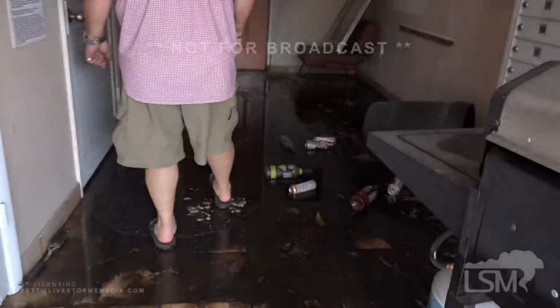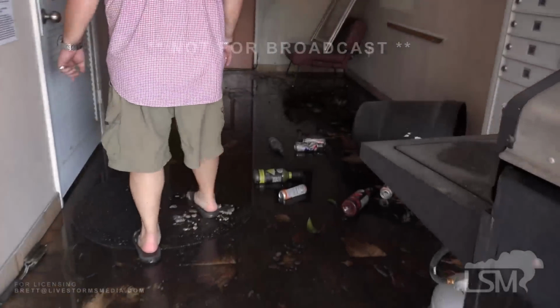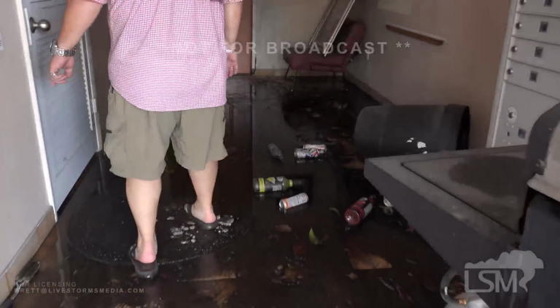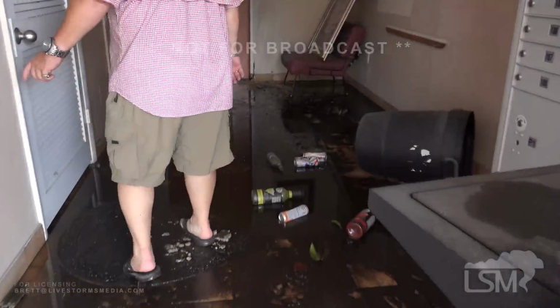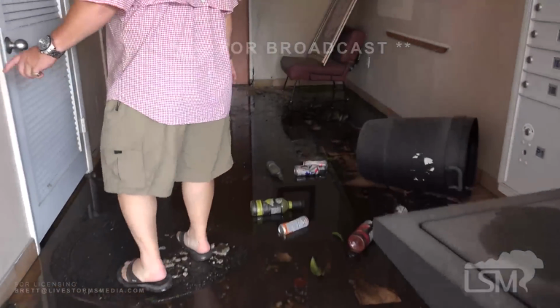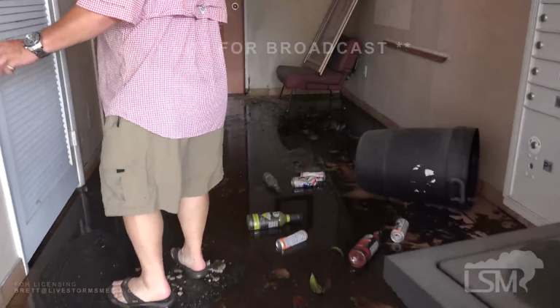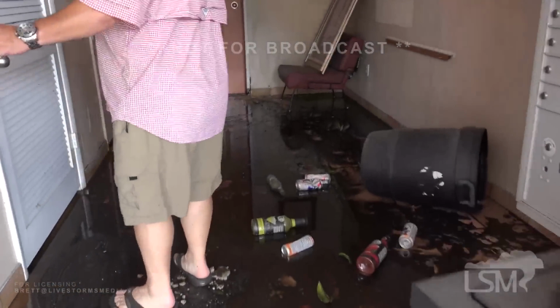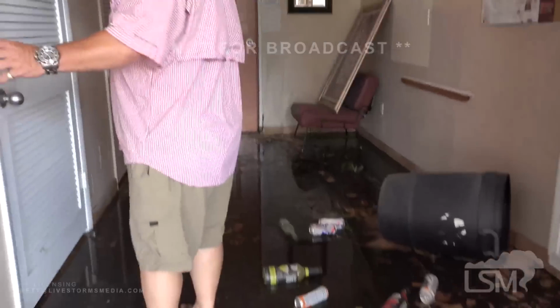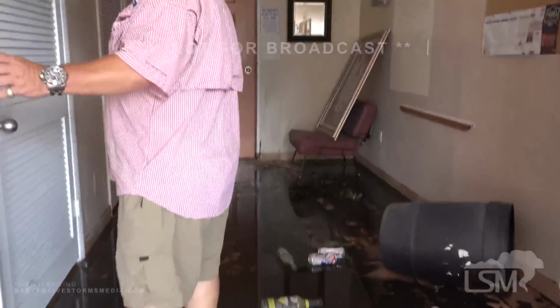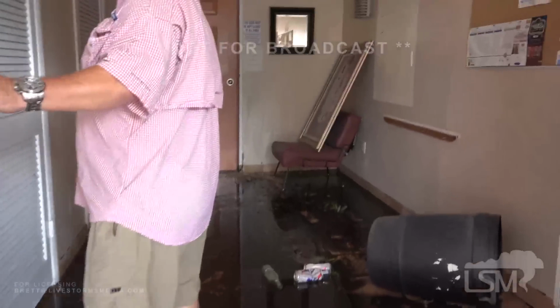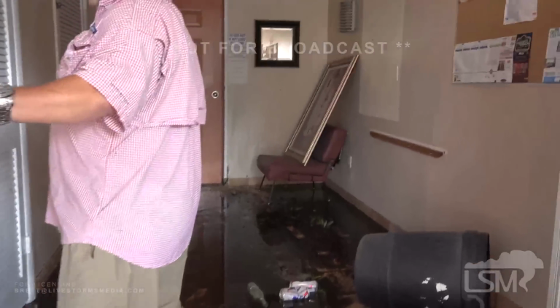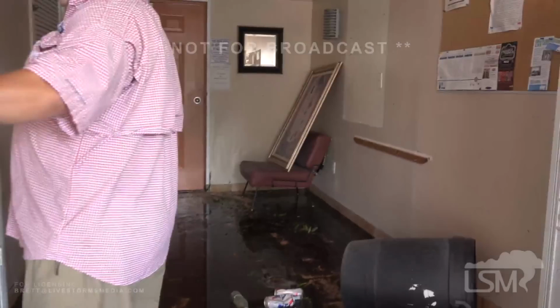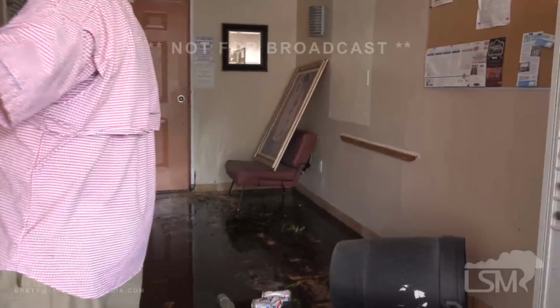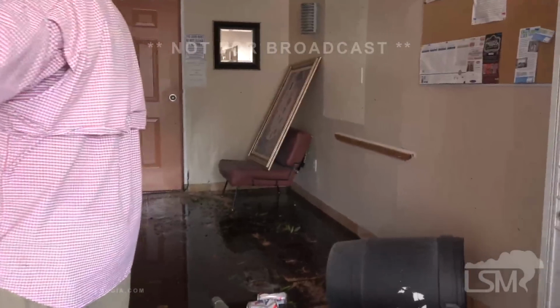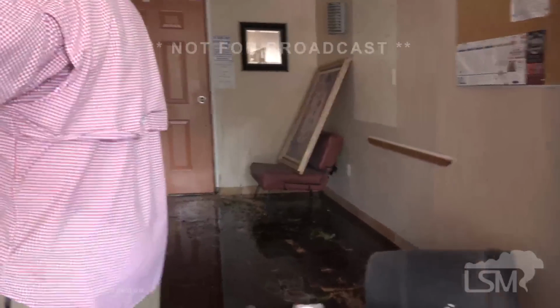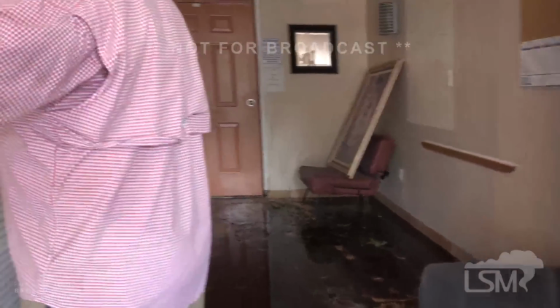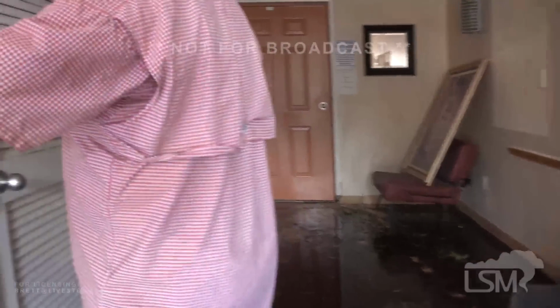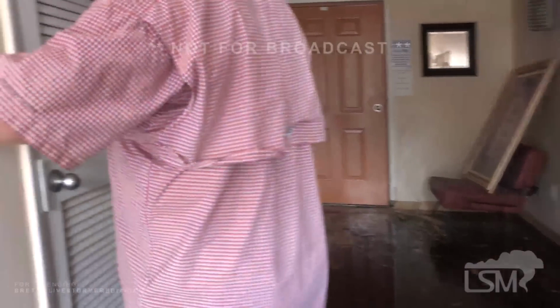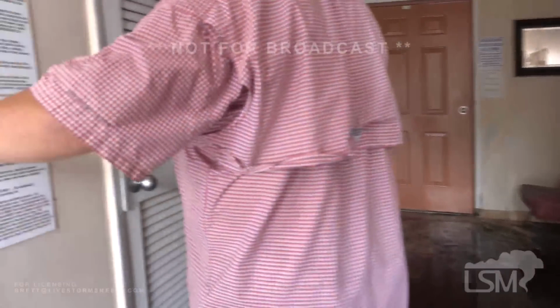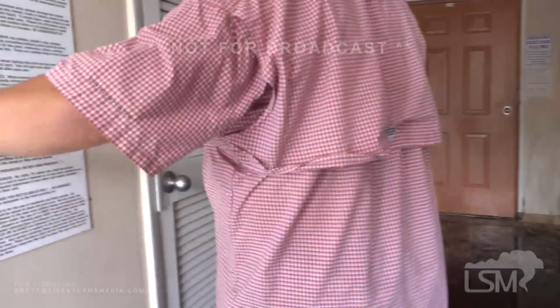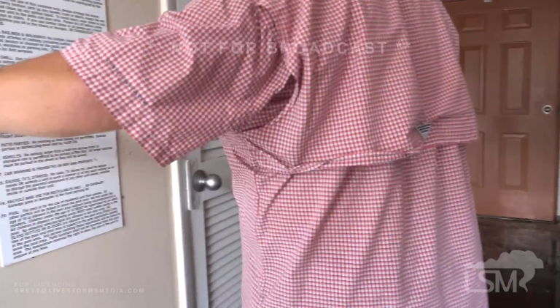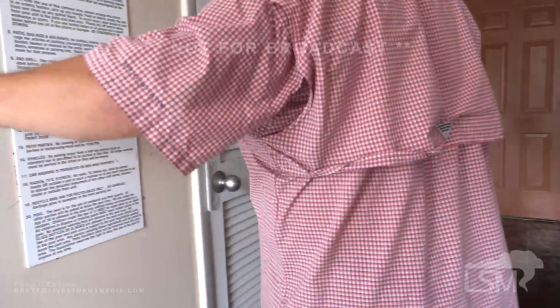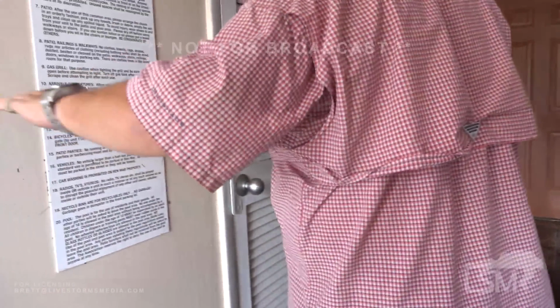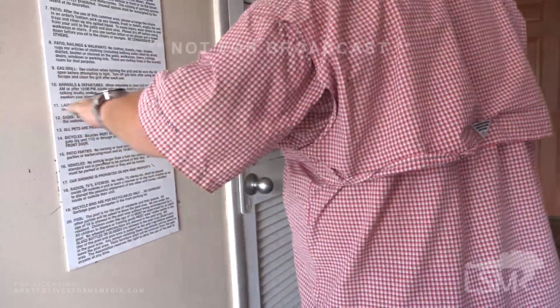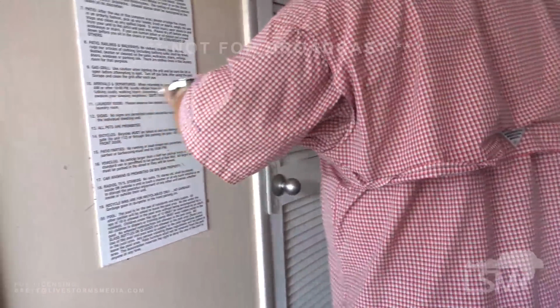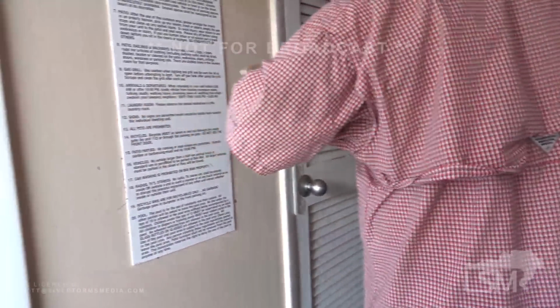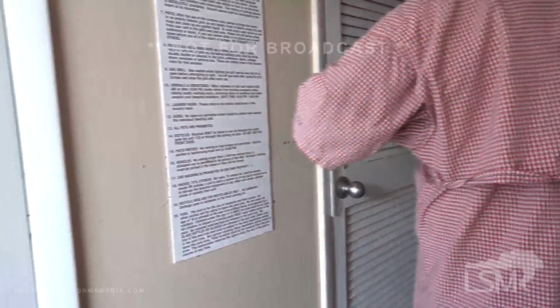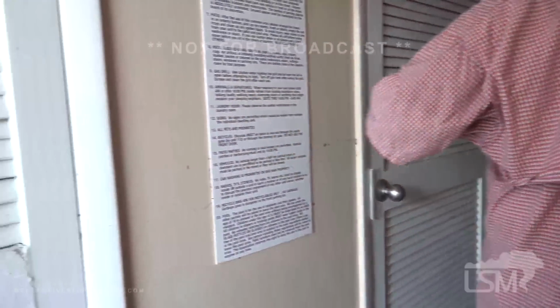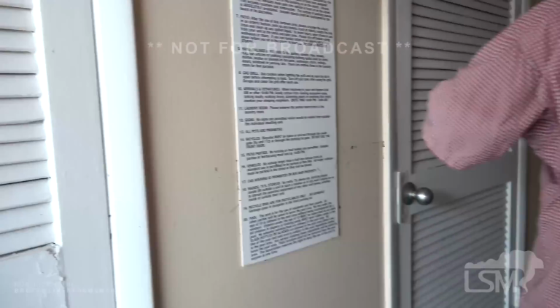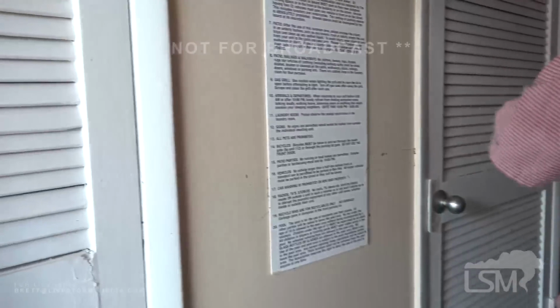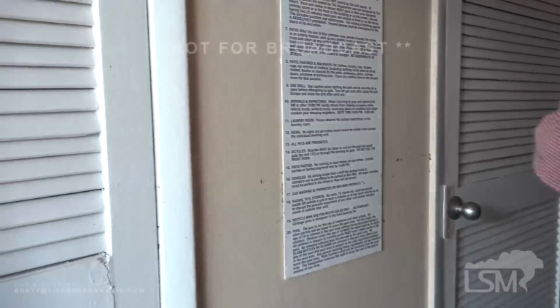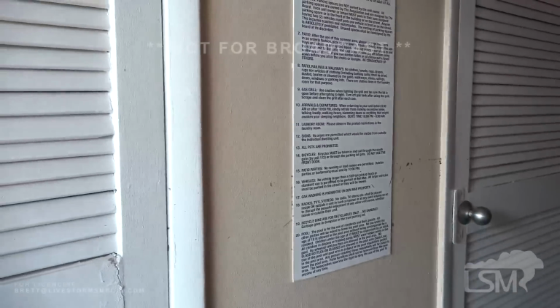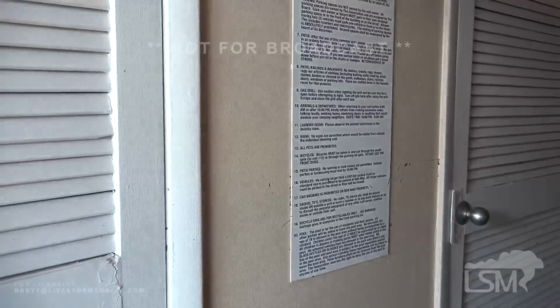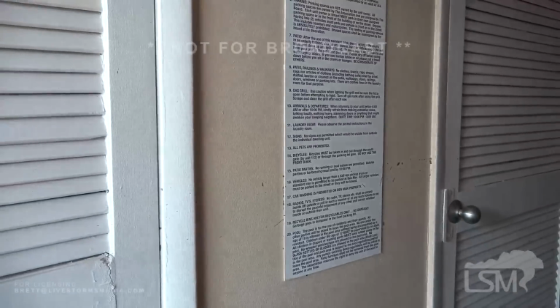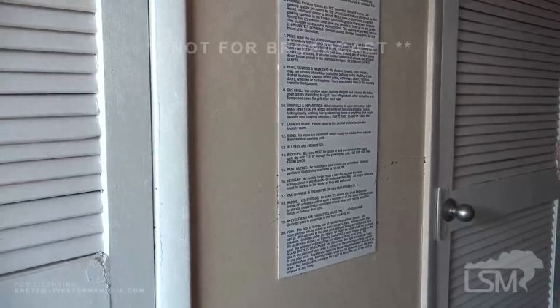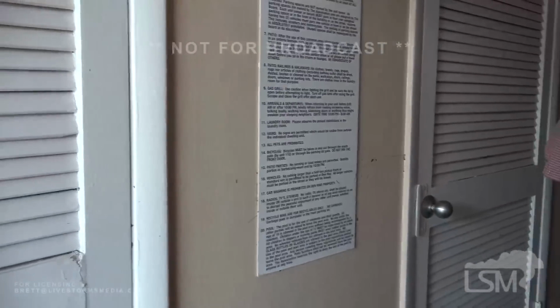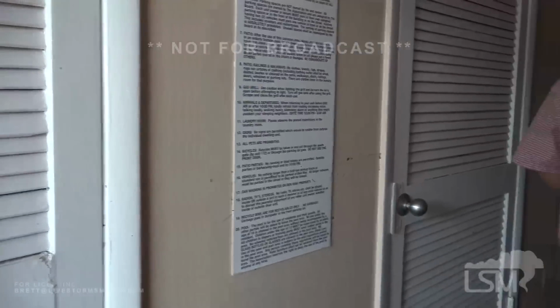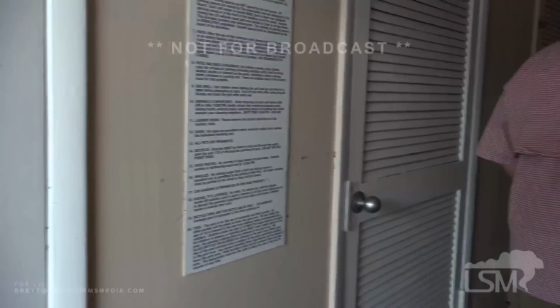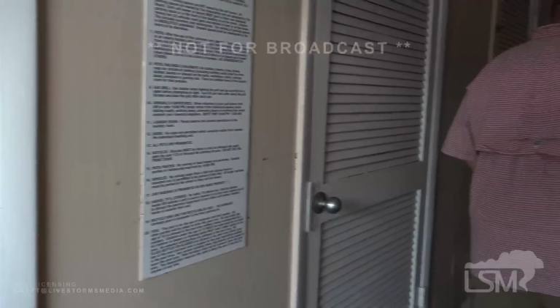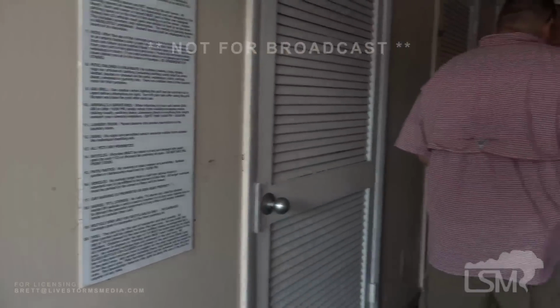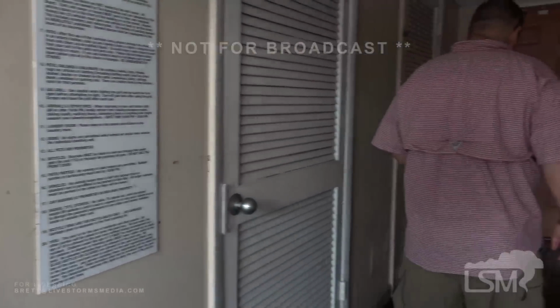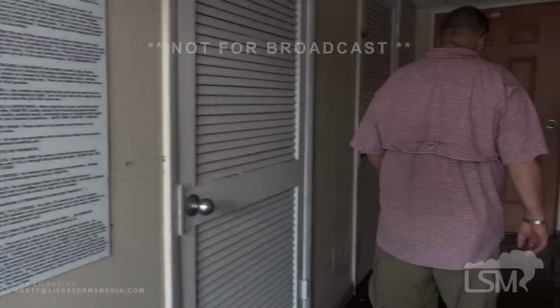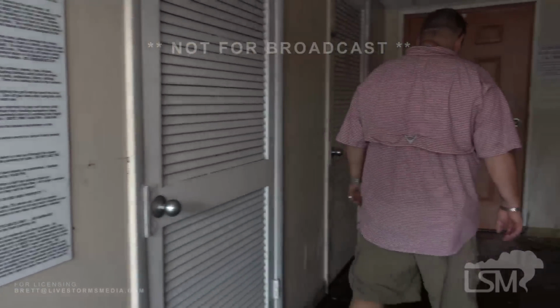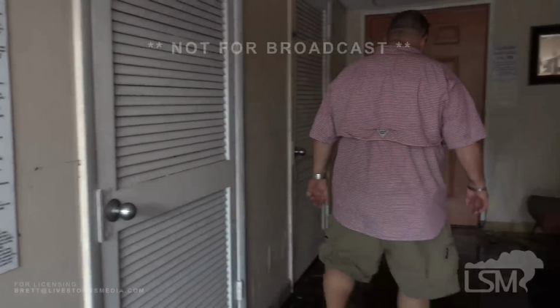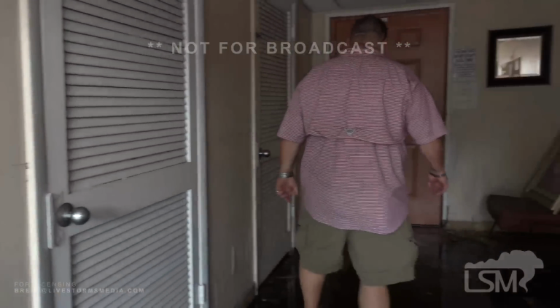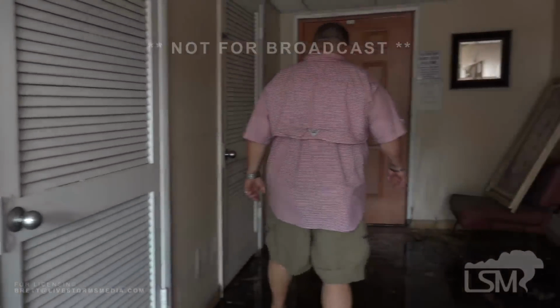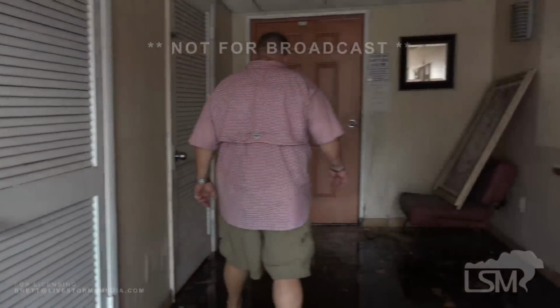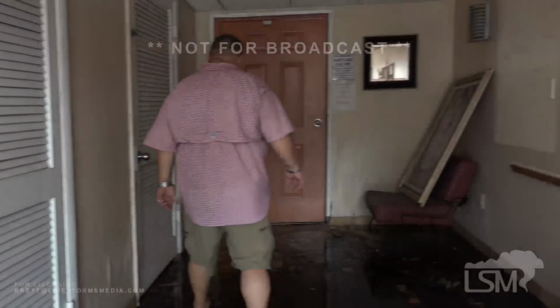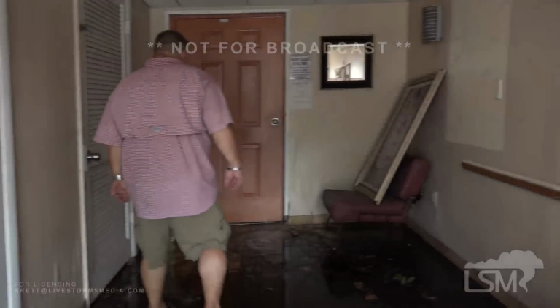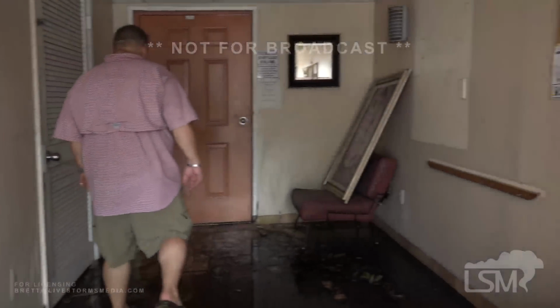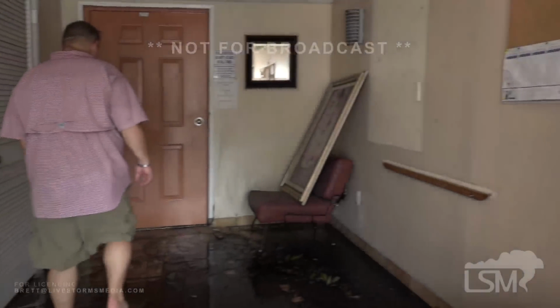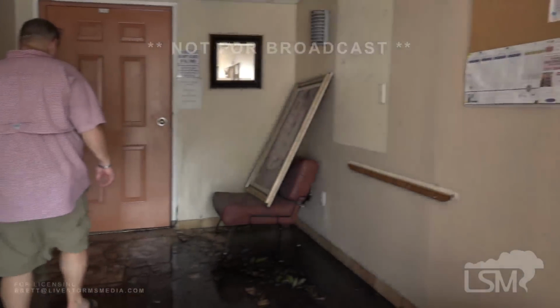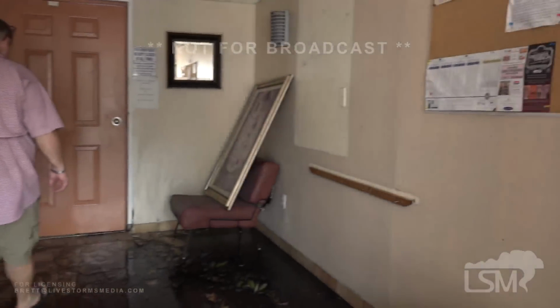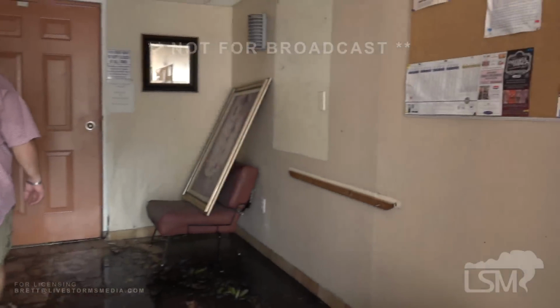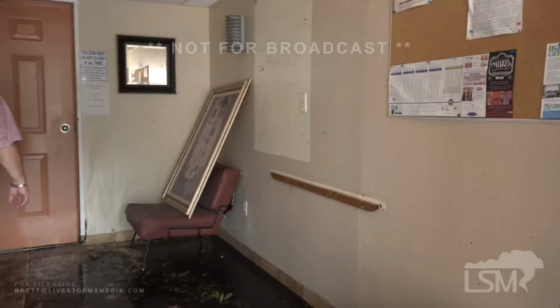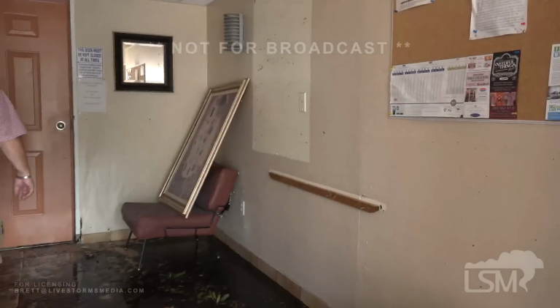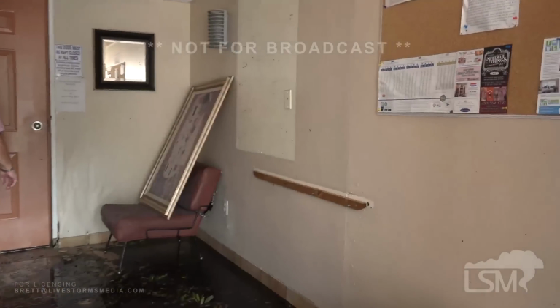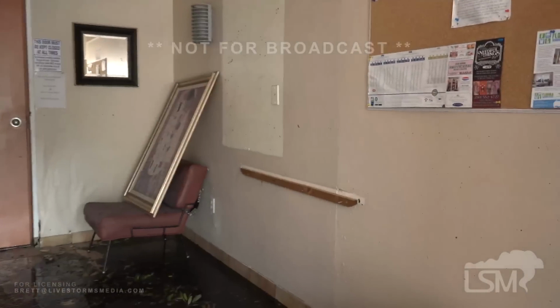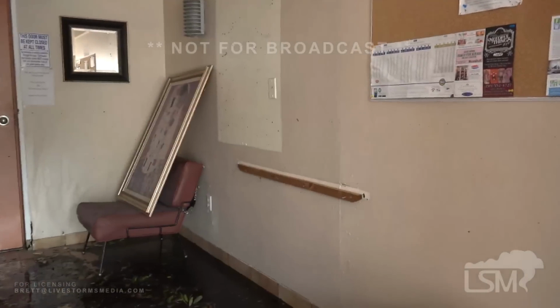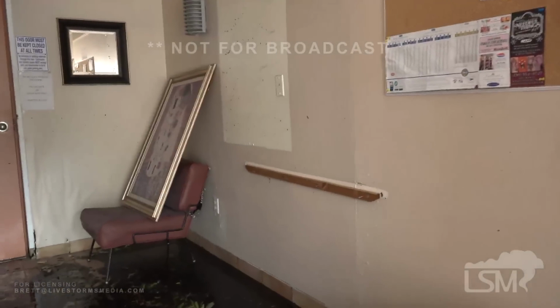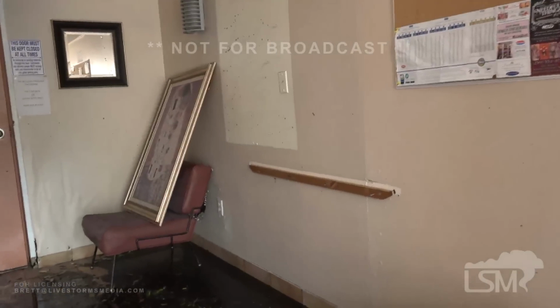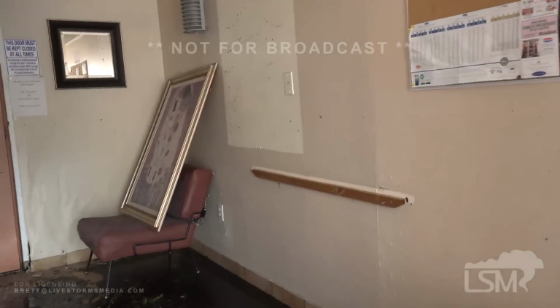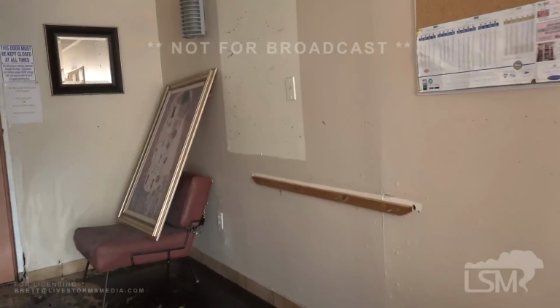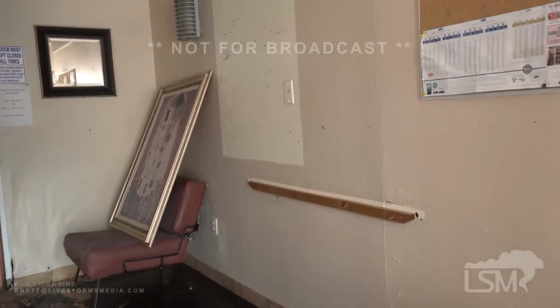The other part of it is all the electrical panels are here and they were all submerged. So that means rewire and everything else.